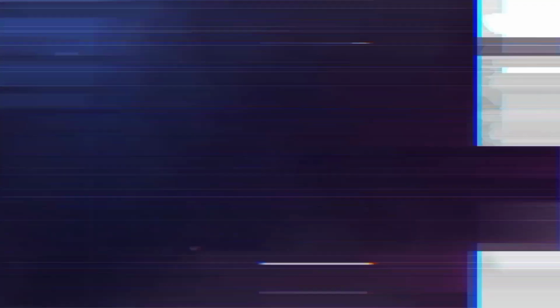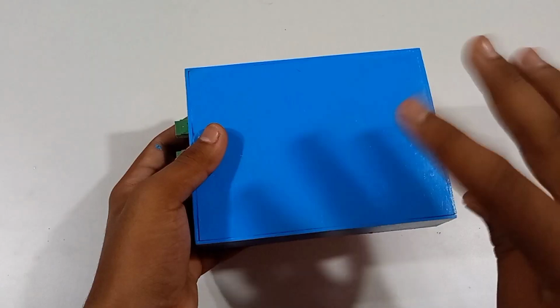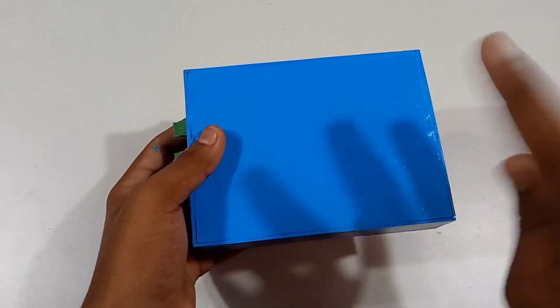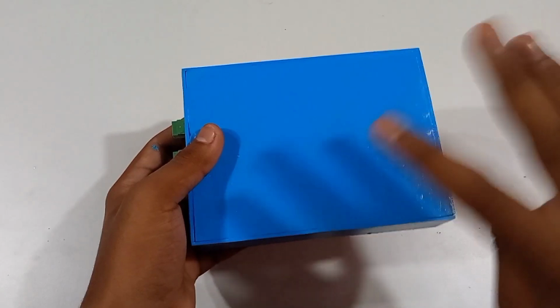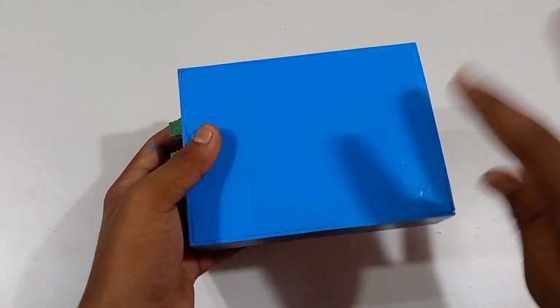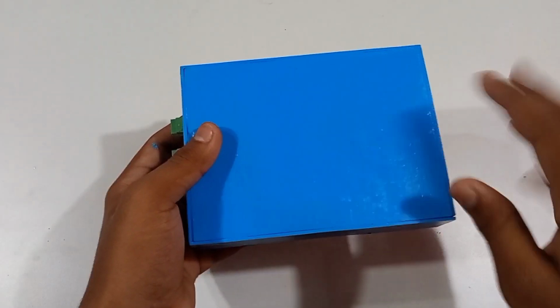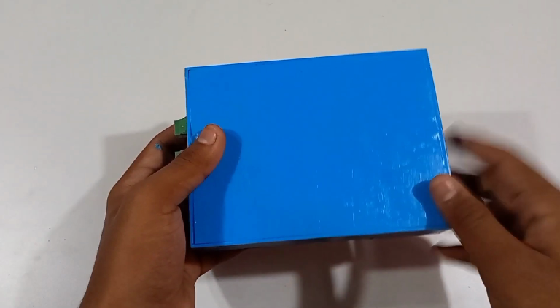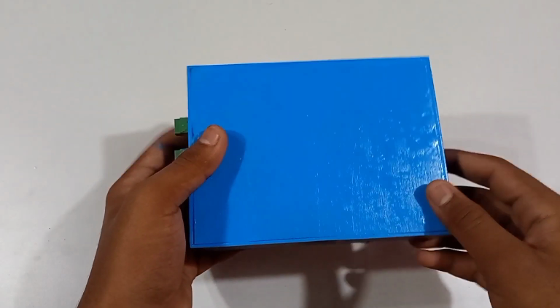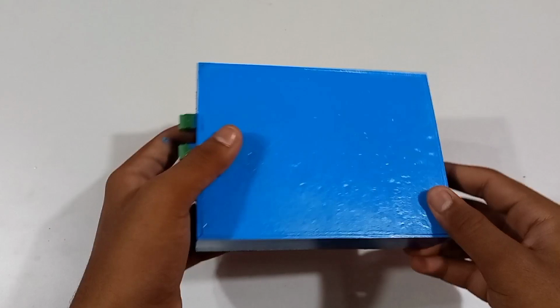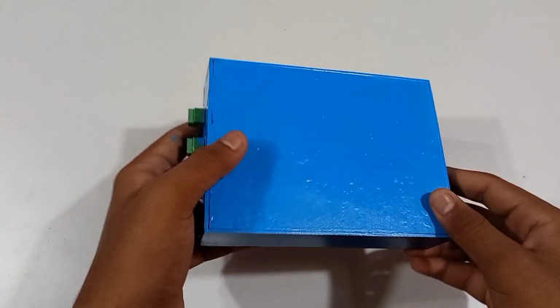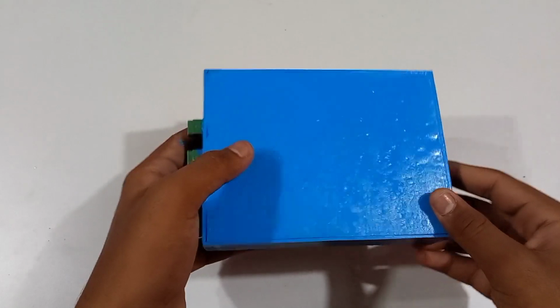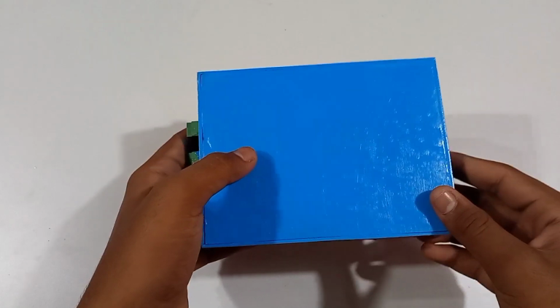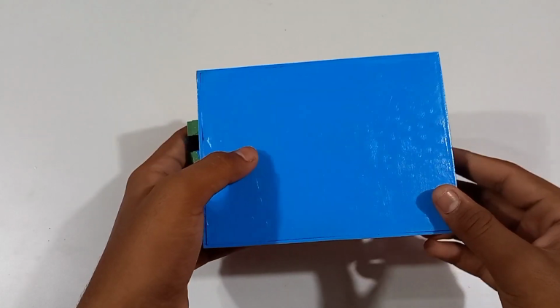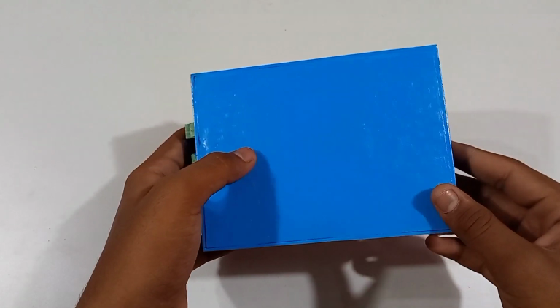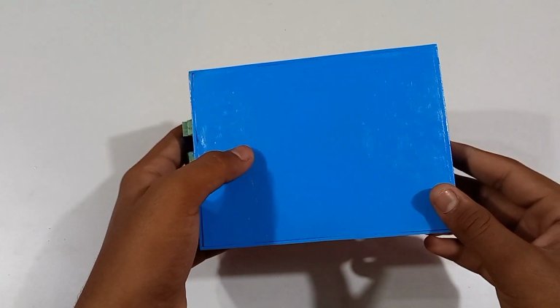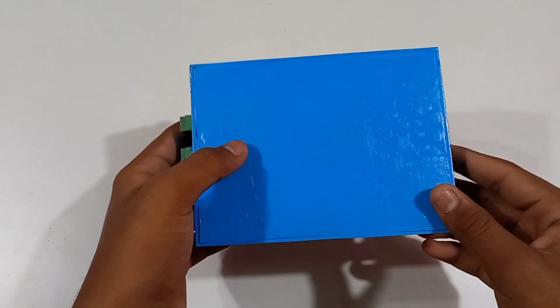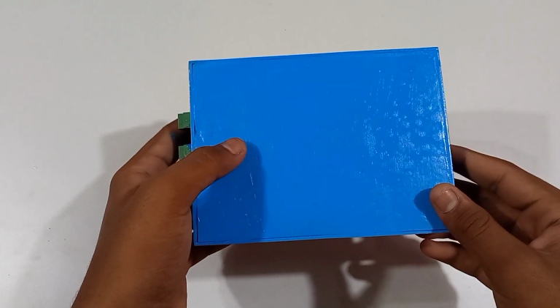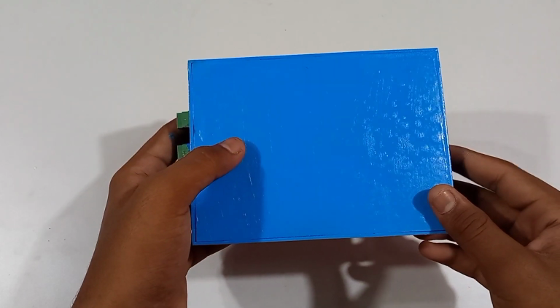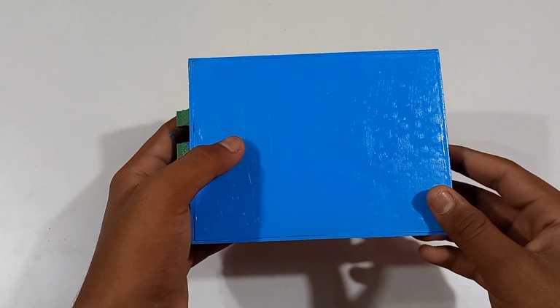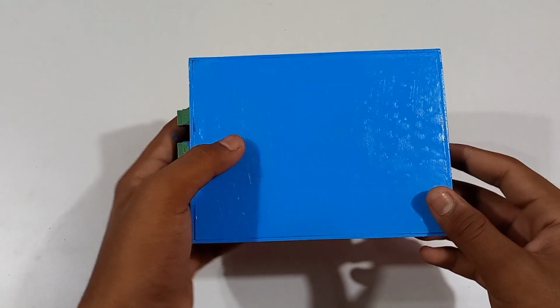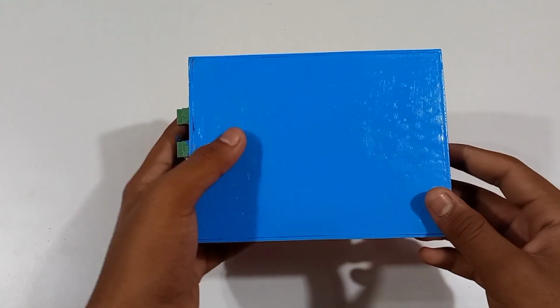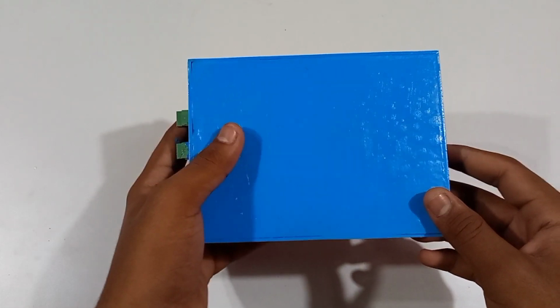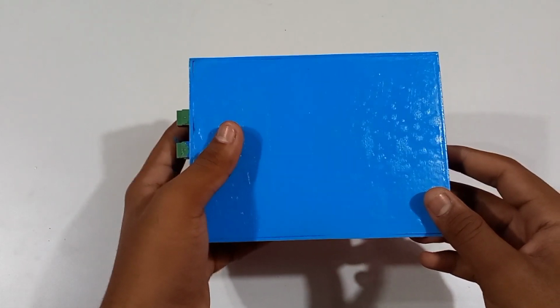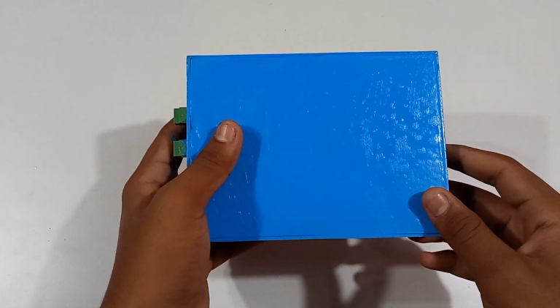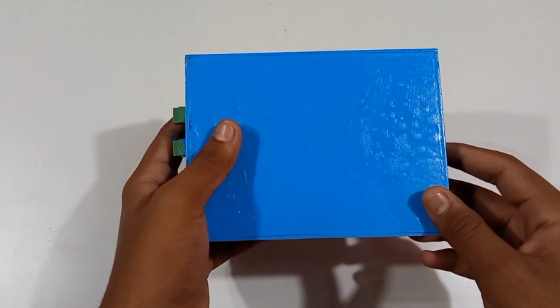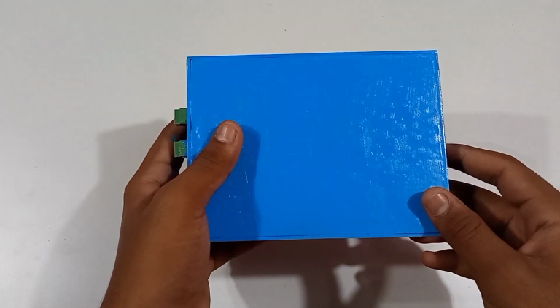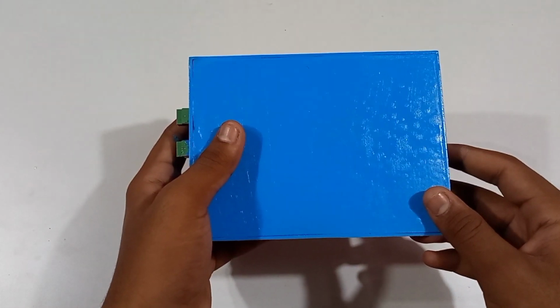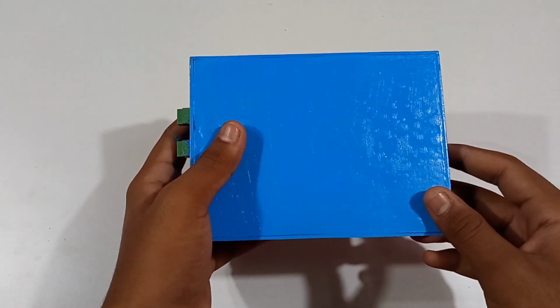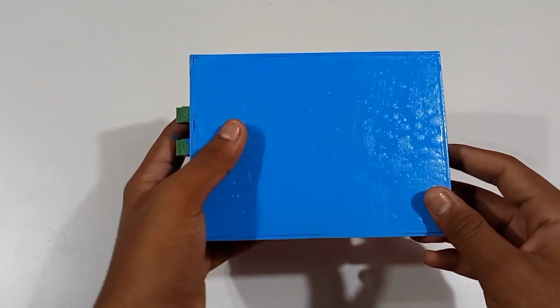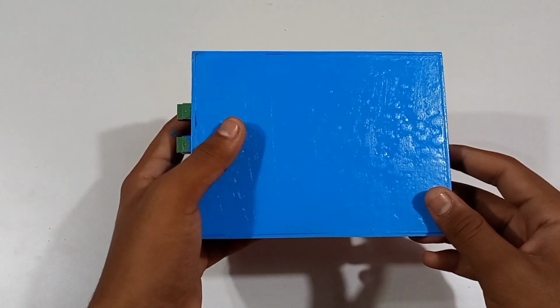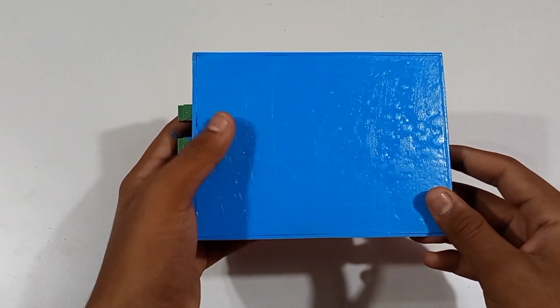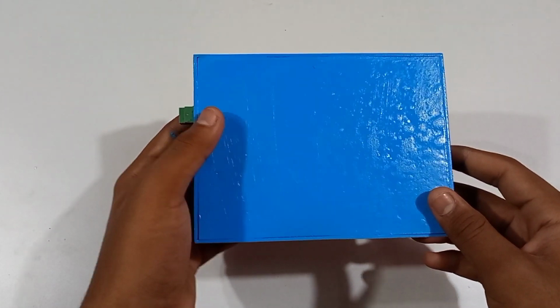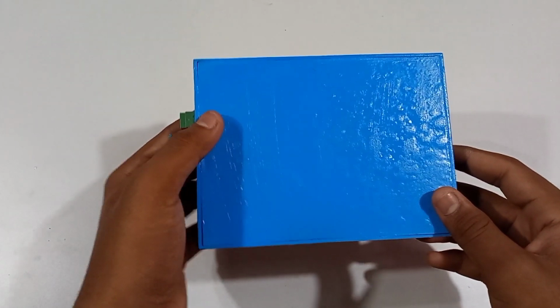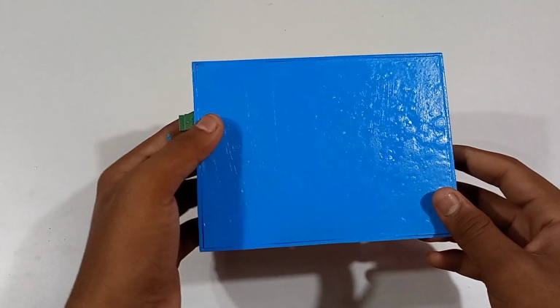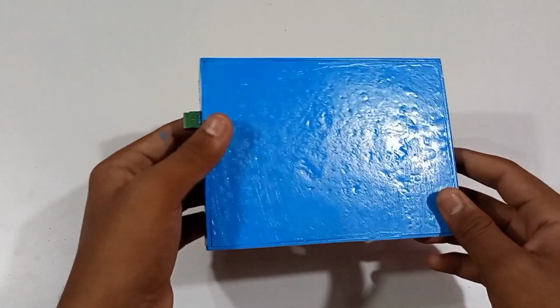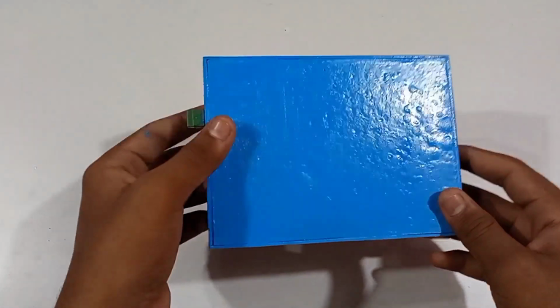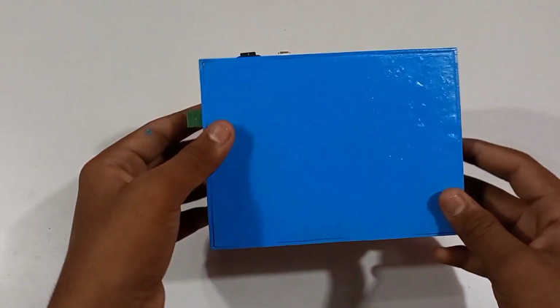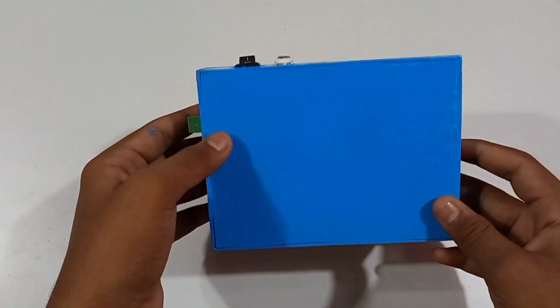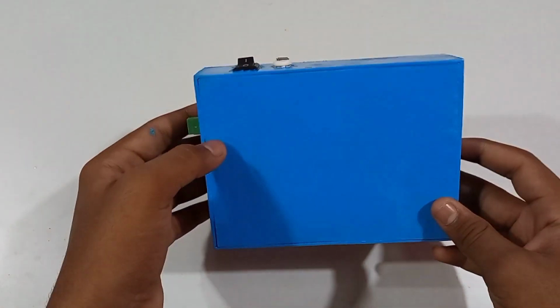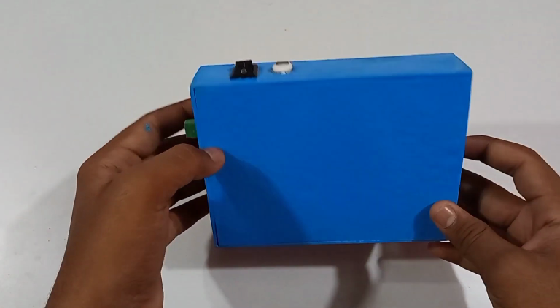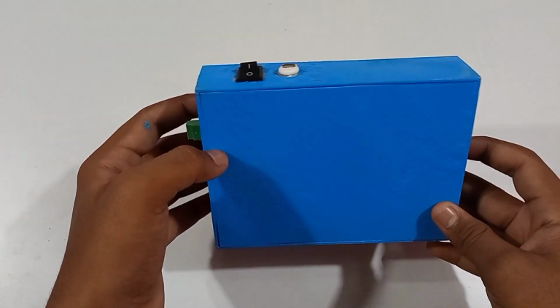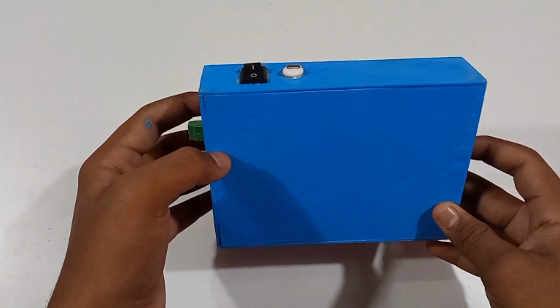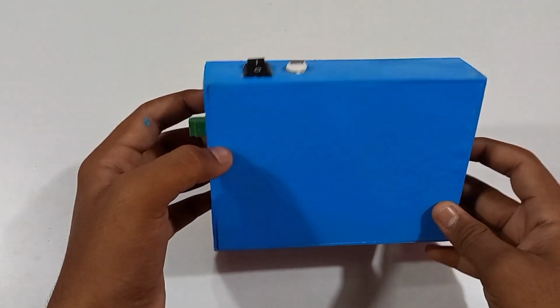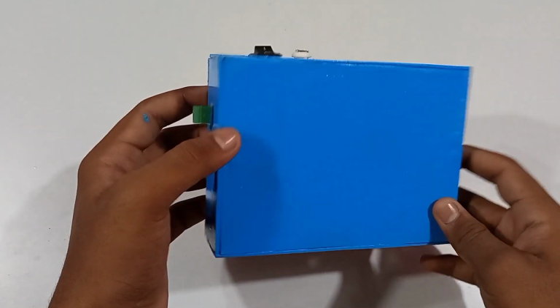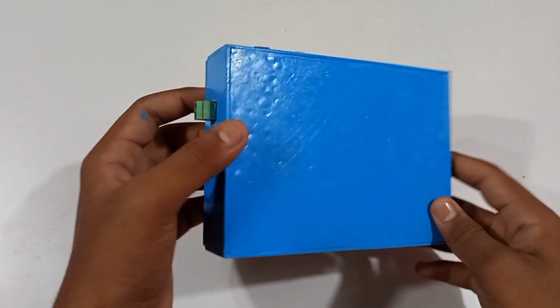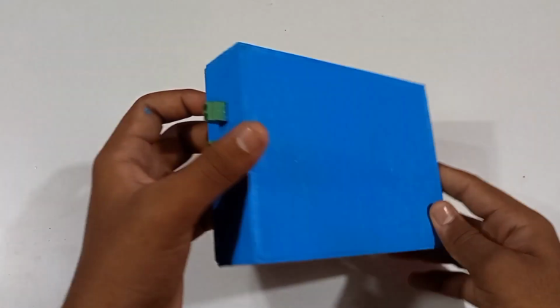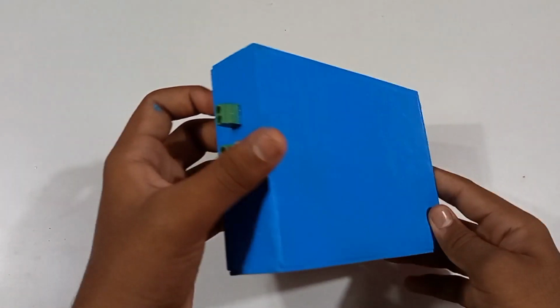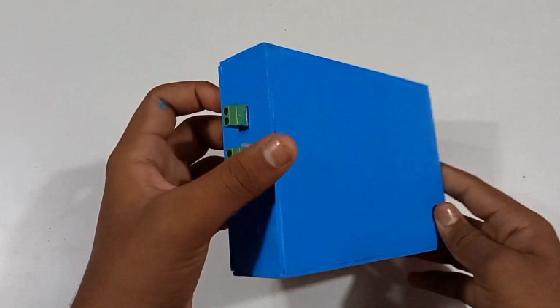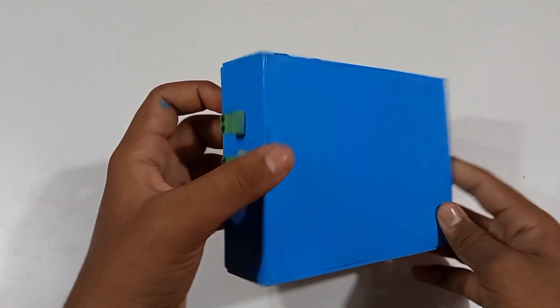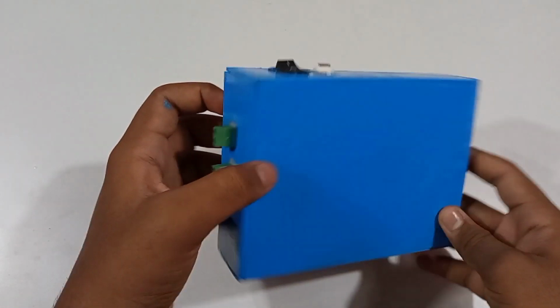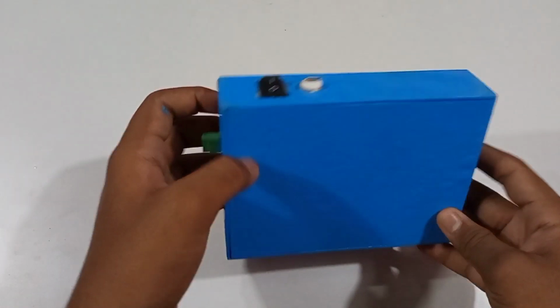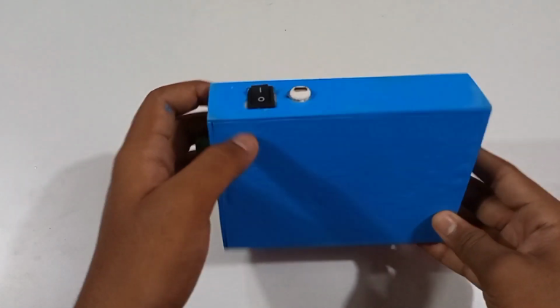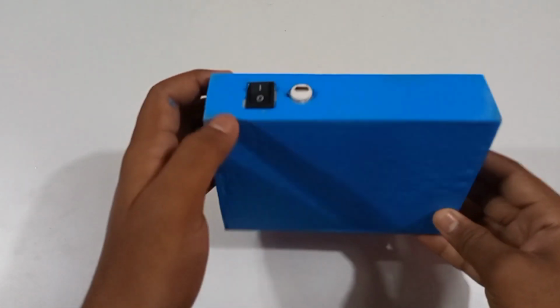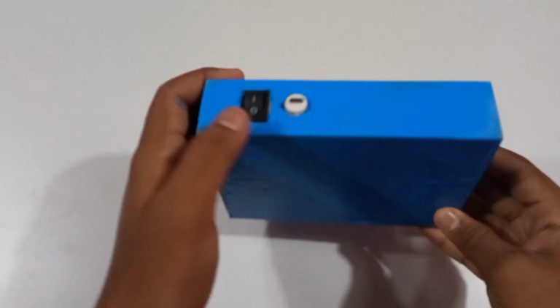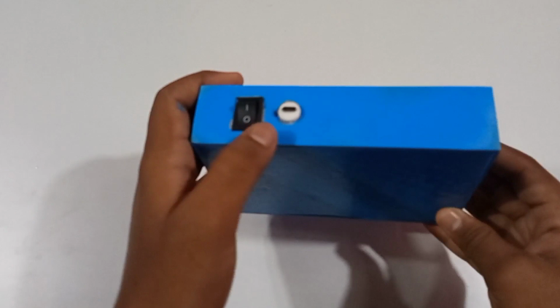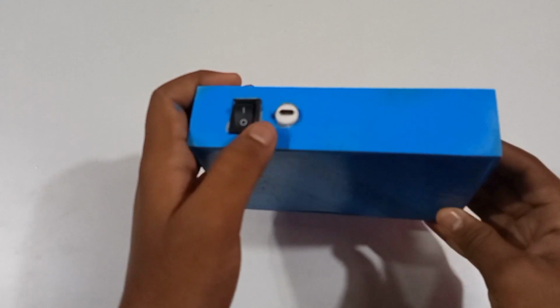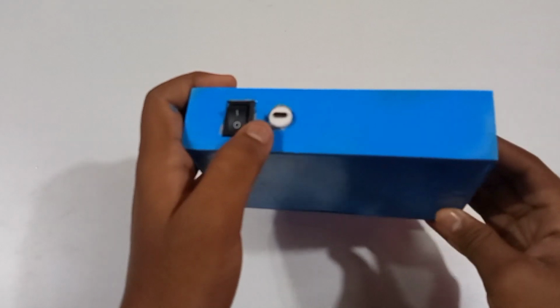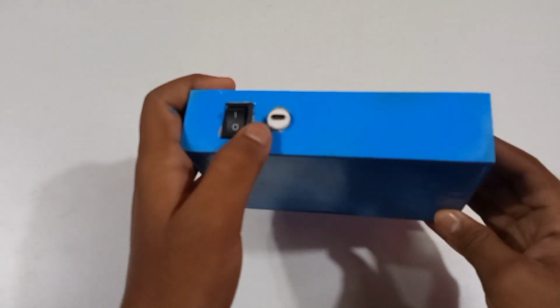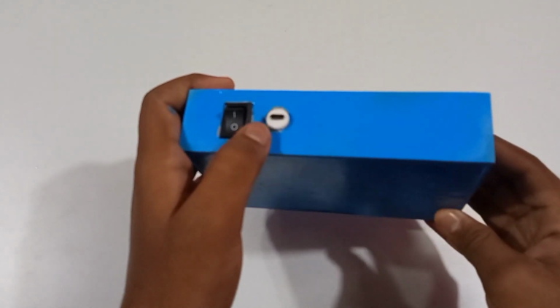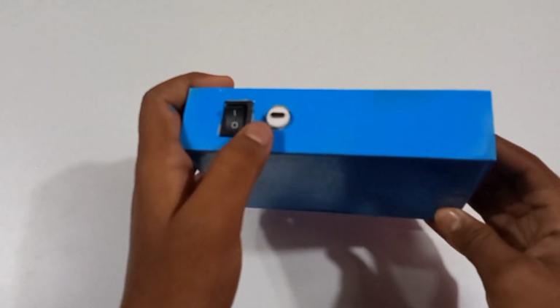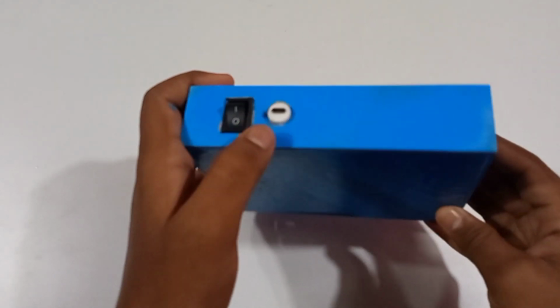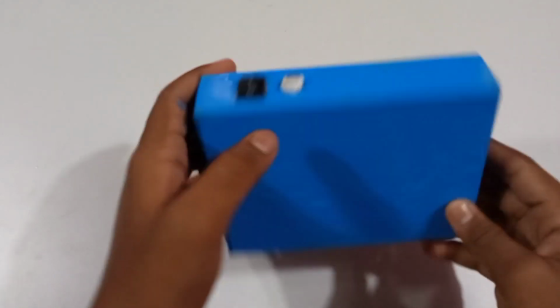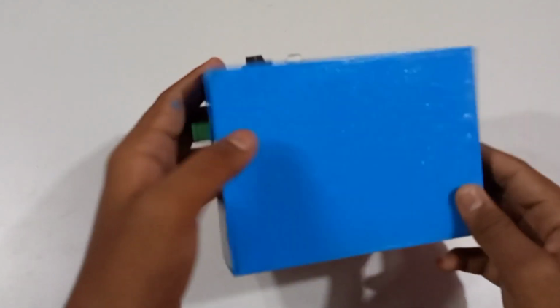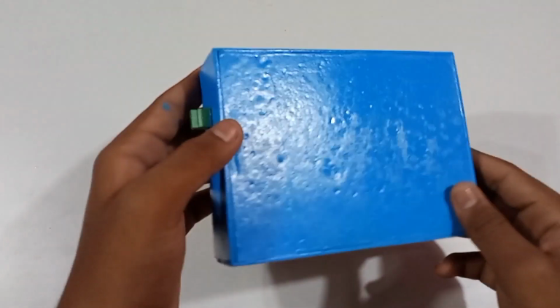Hi friends, welcome to our channel Tech Experiment. Friends, today I will show you a rechargeable 12V battery pack in this video.